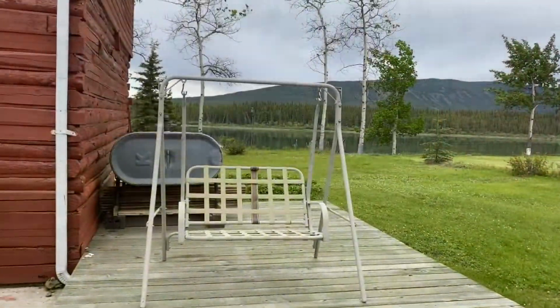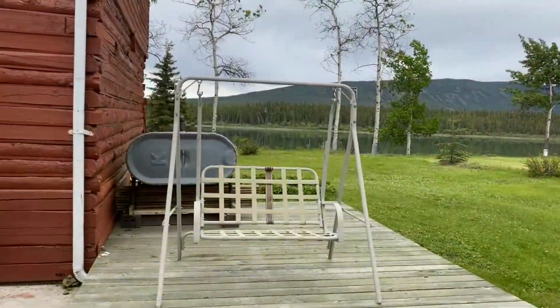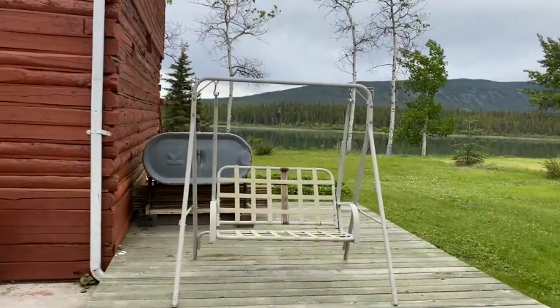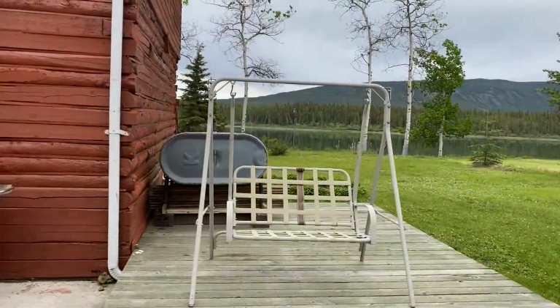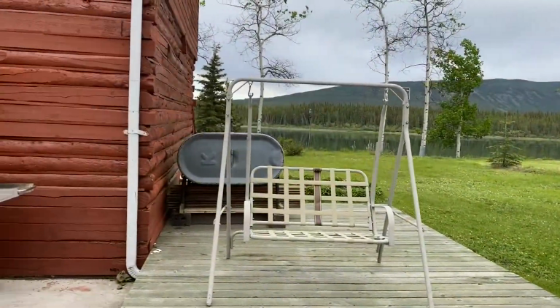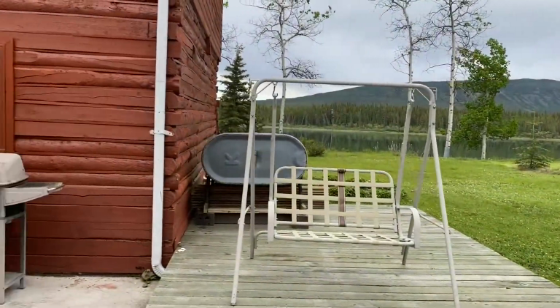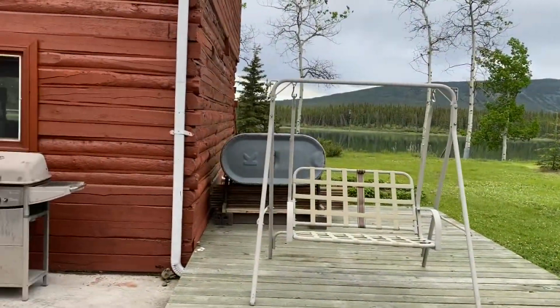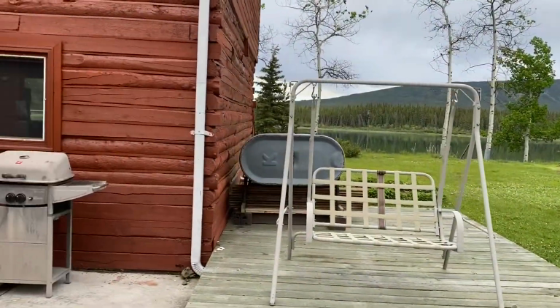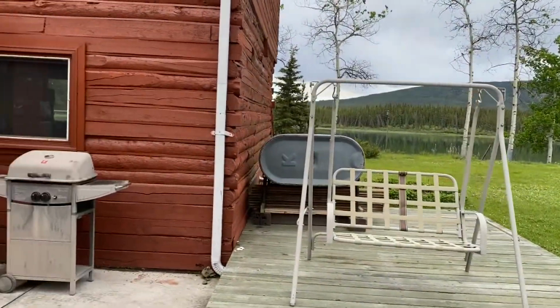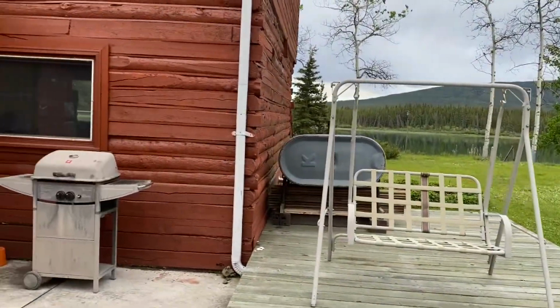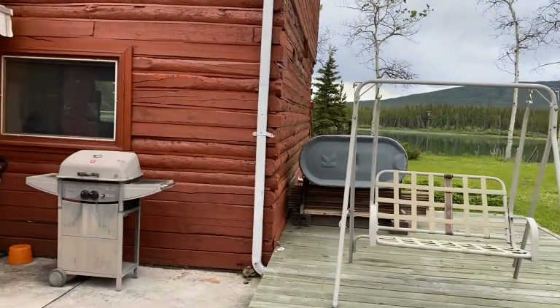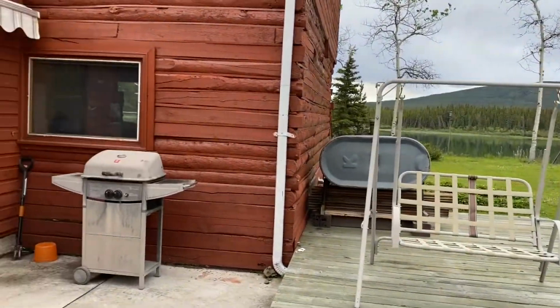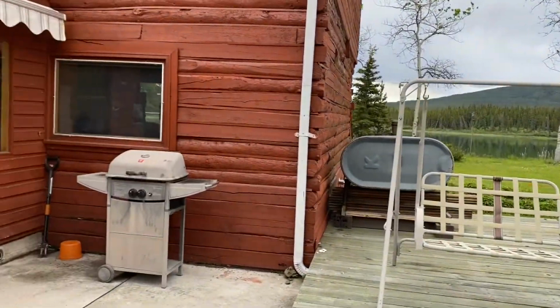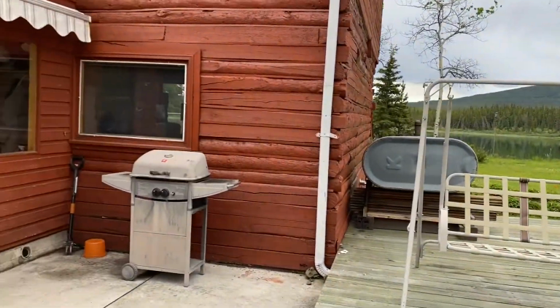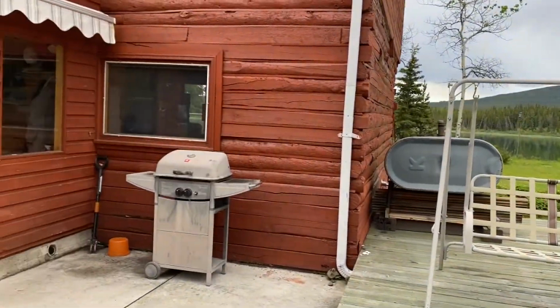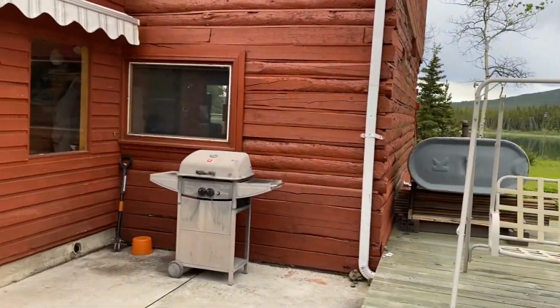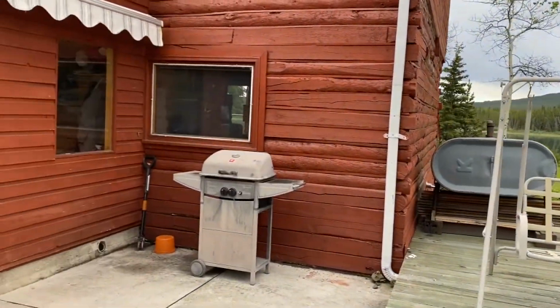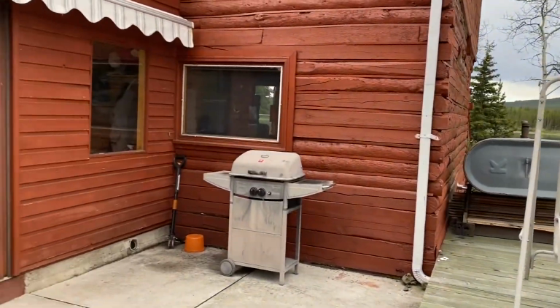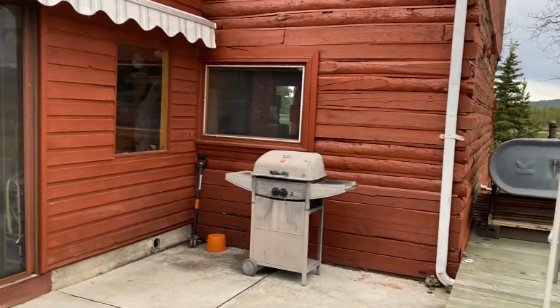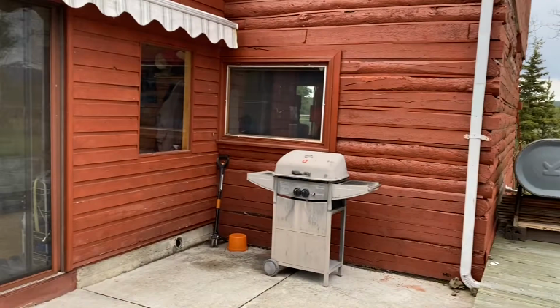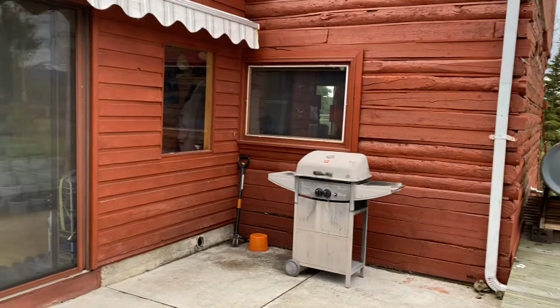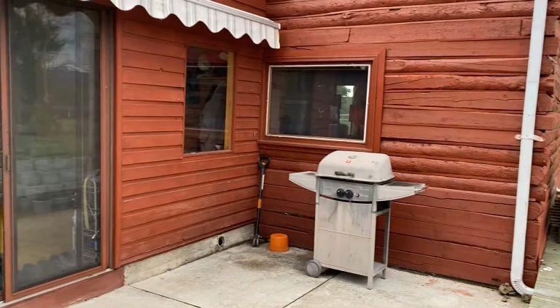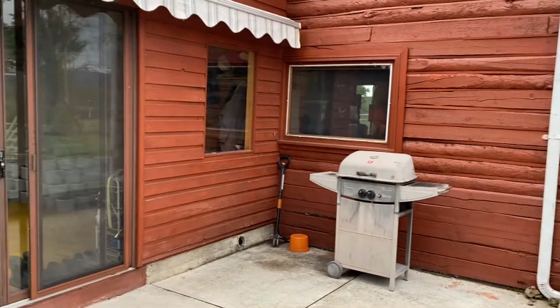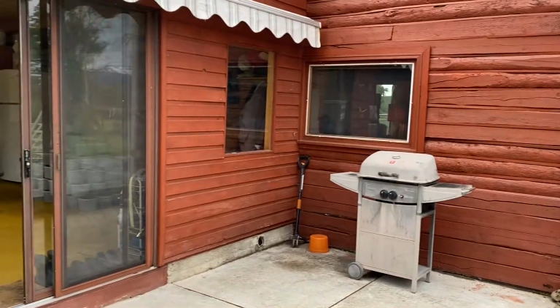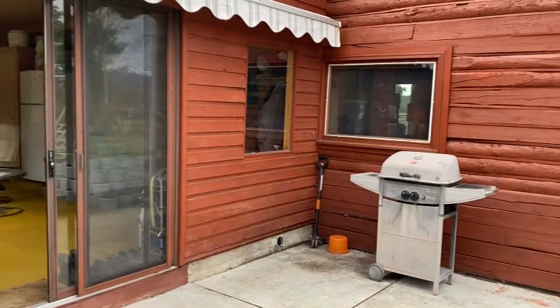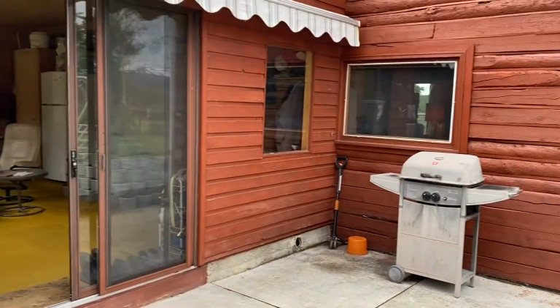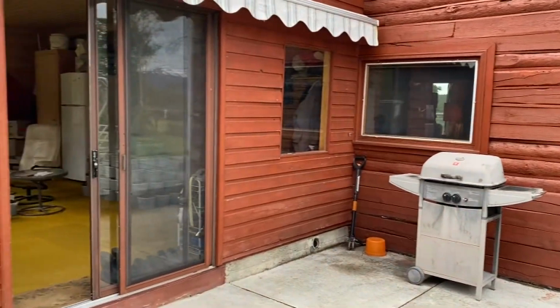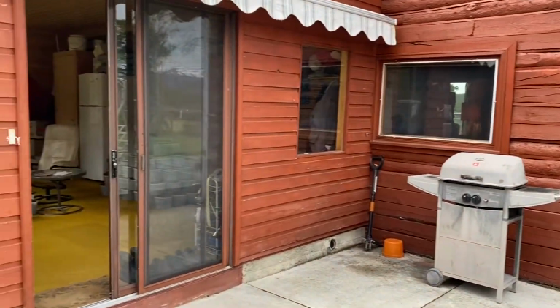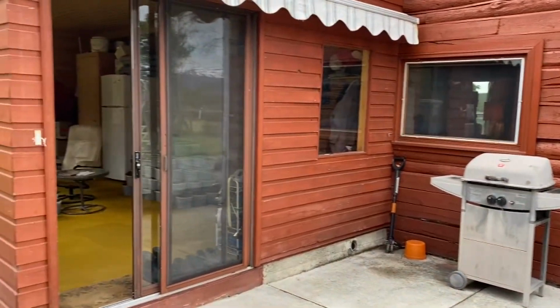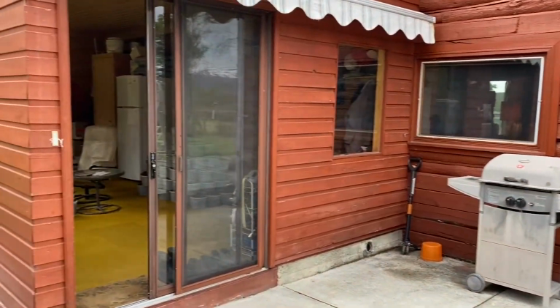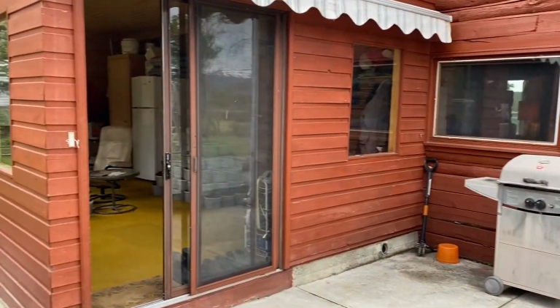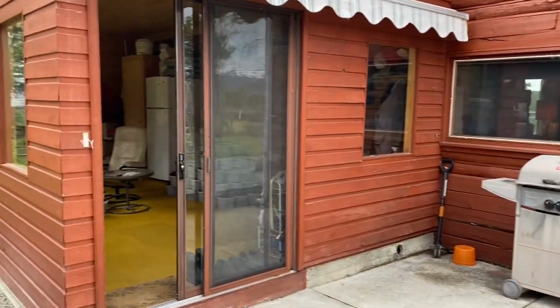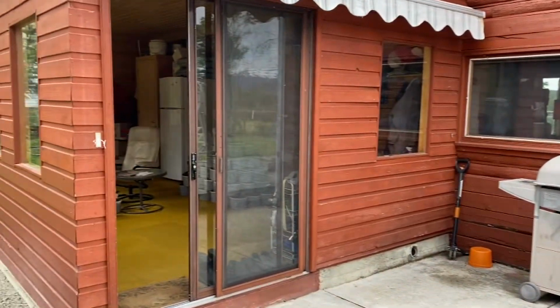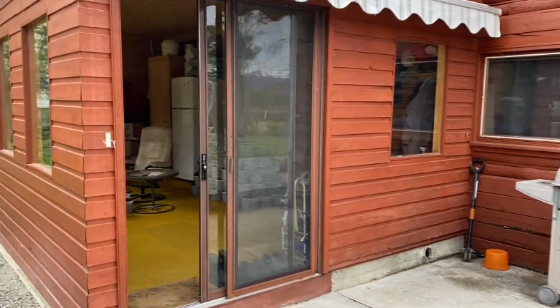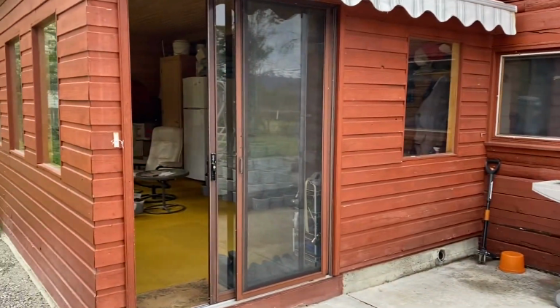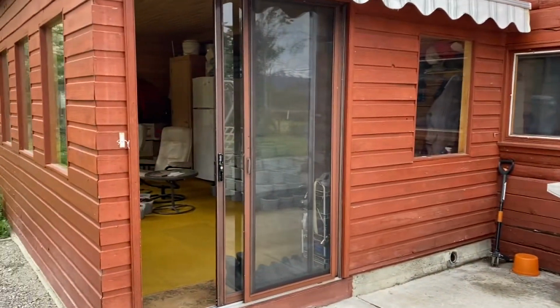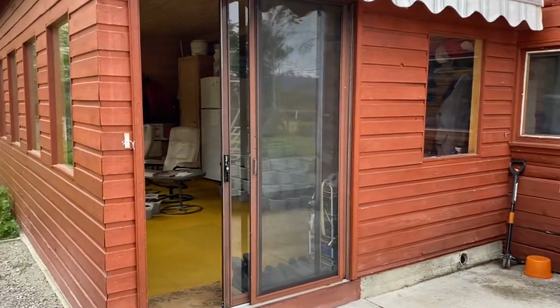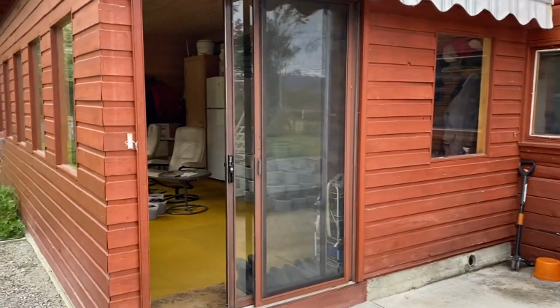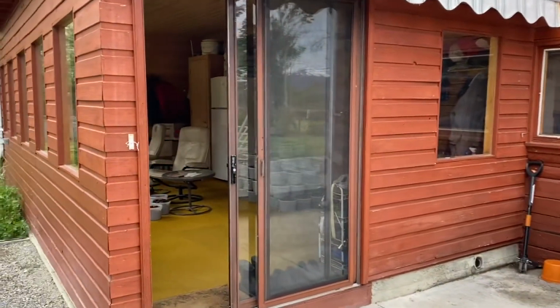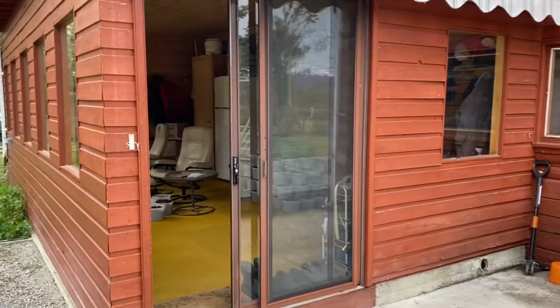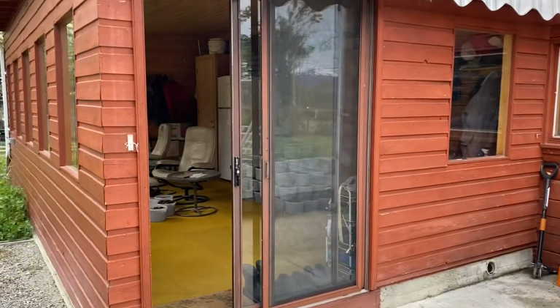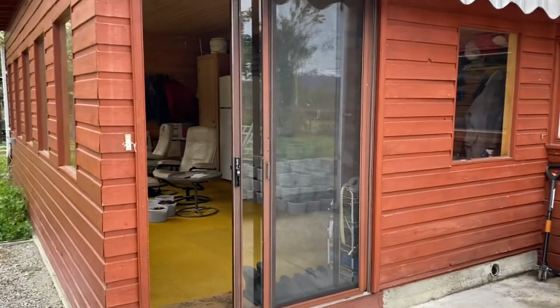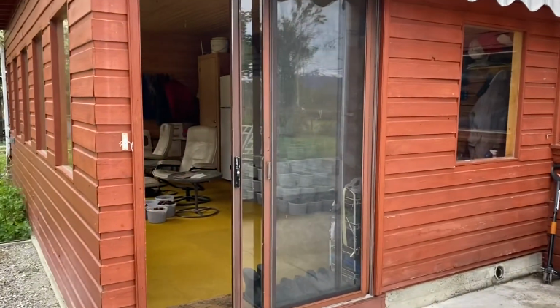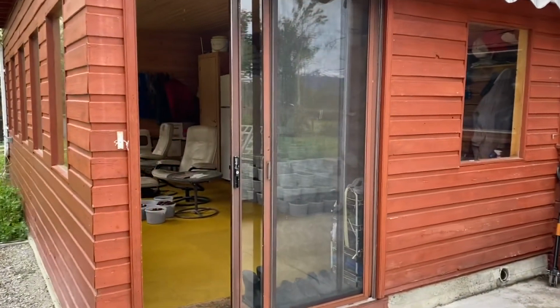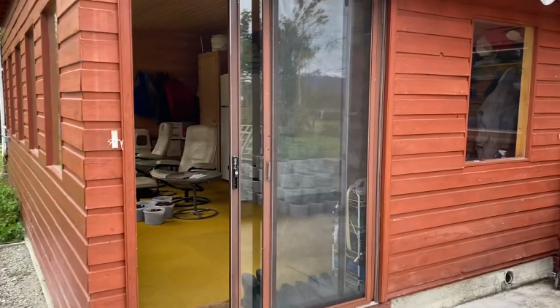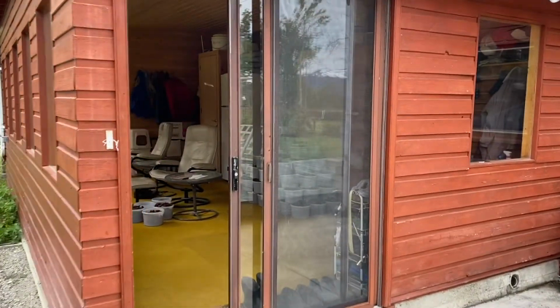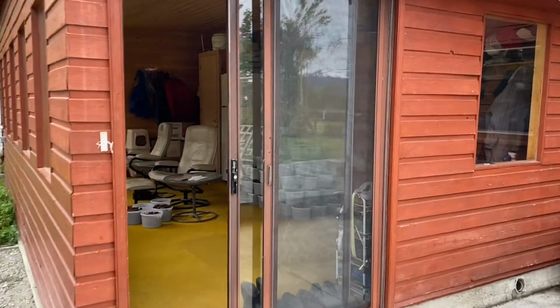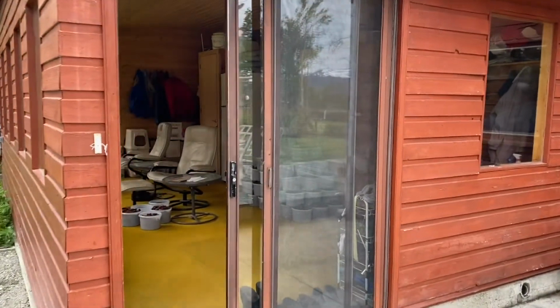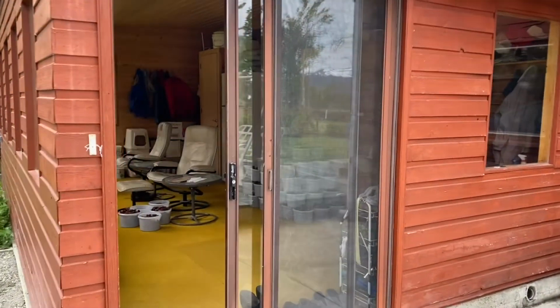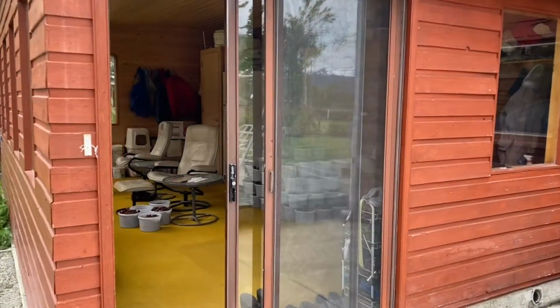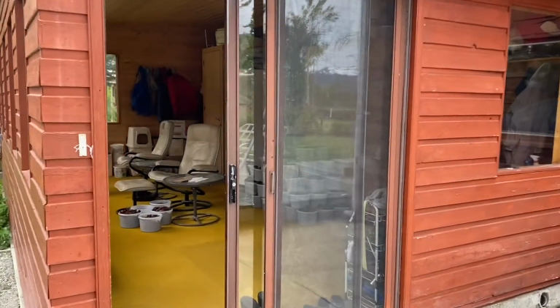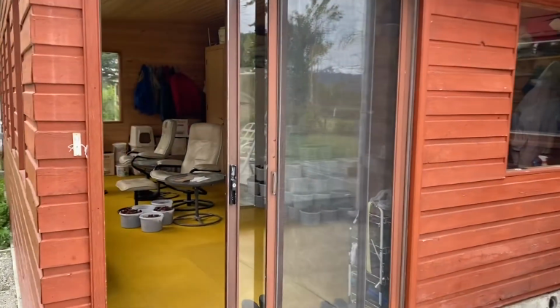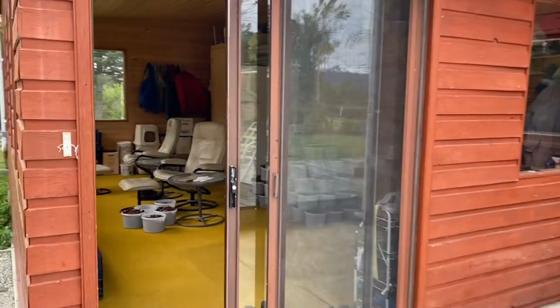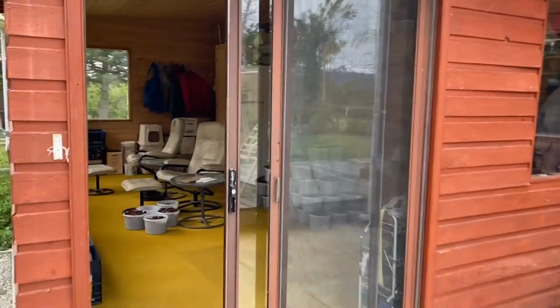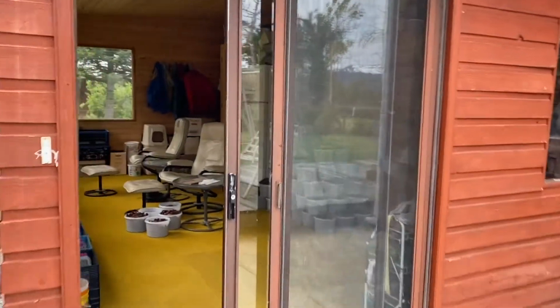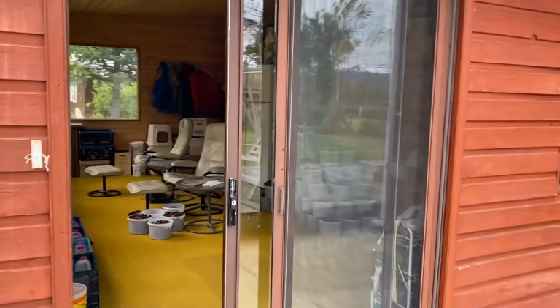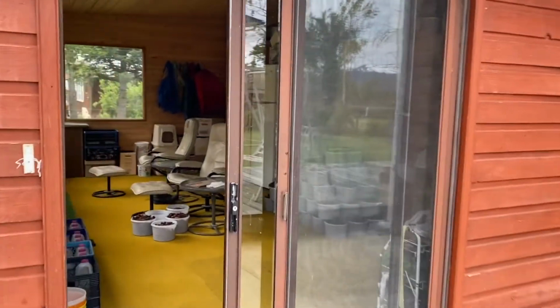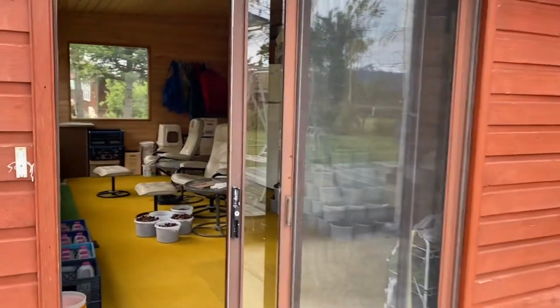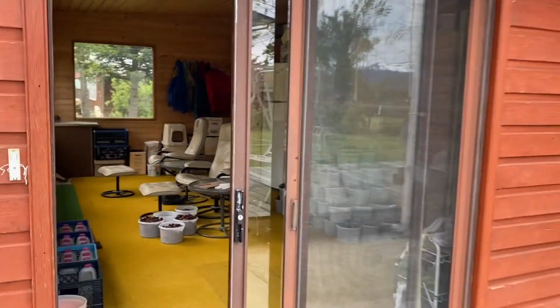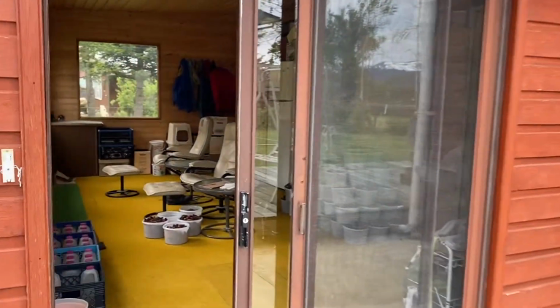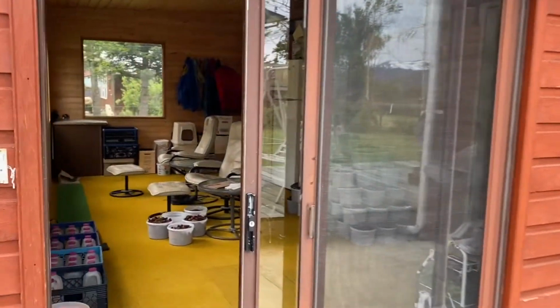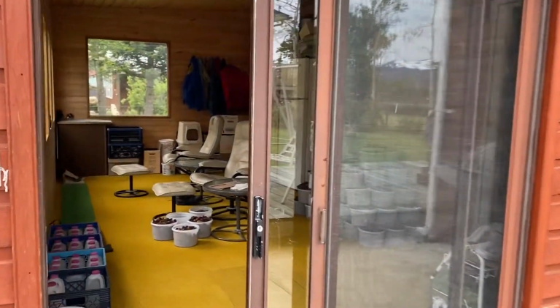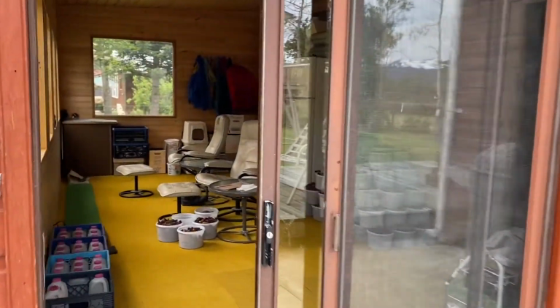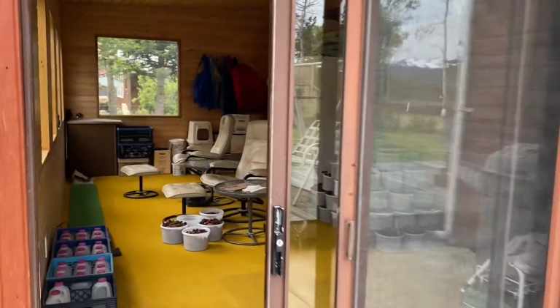Okay, let's go peek inside. This is a sunroom which faces out towards the shop.